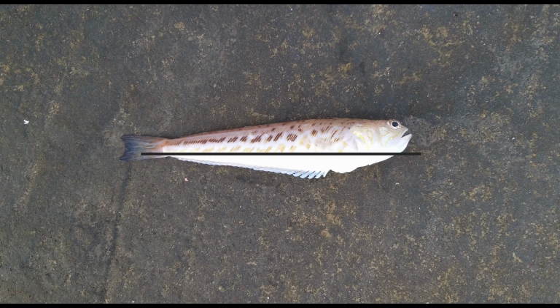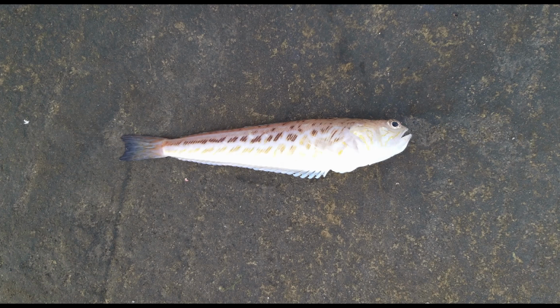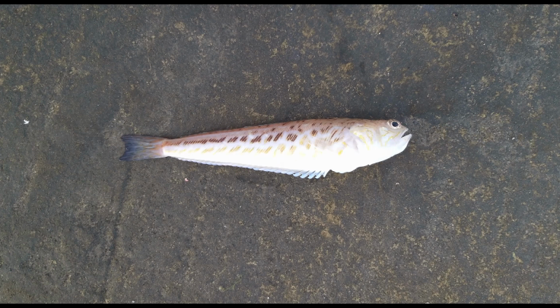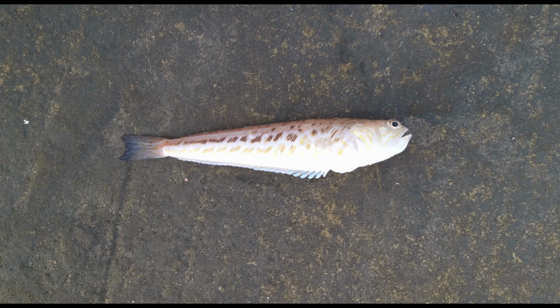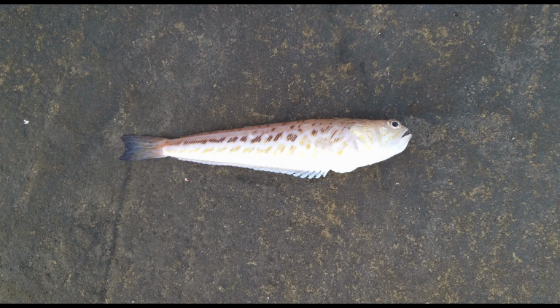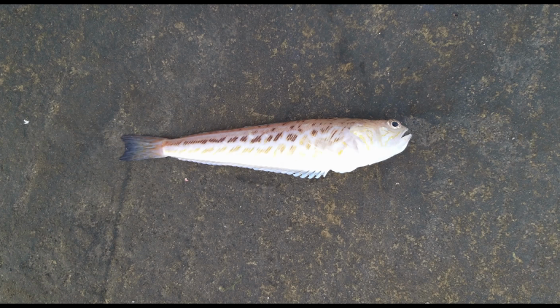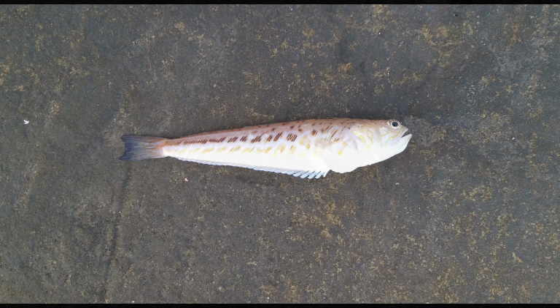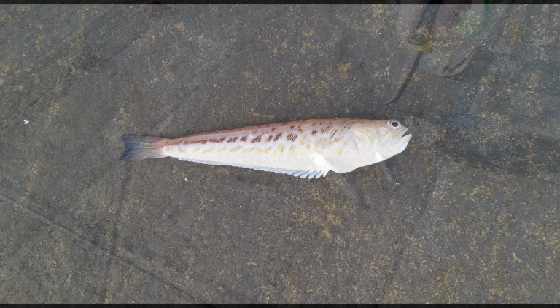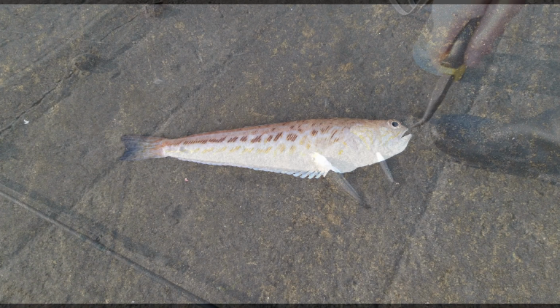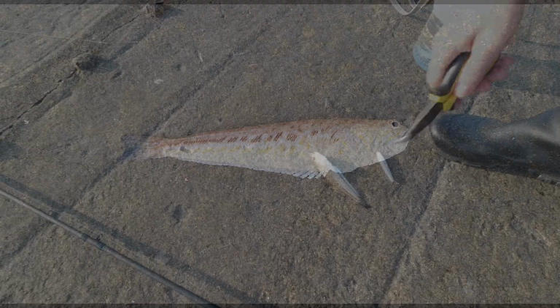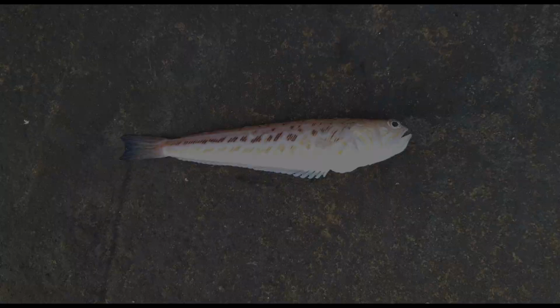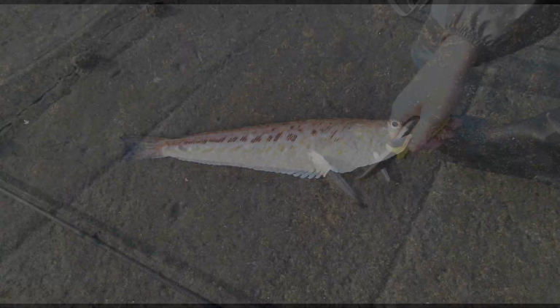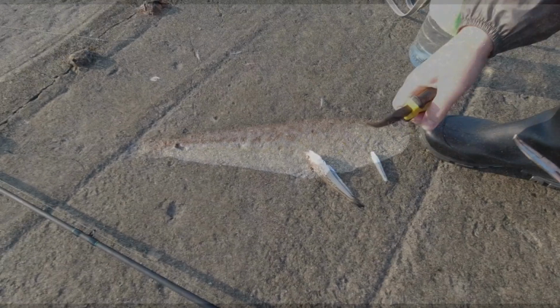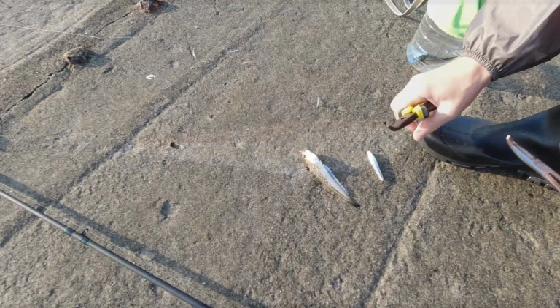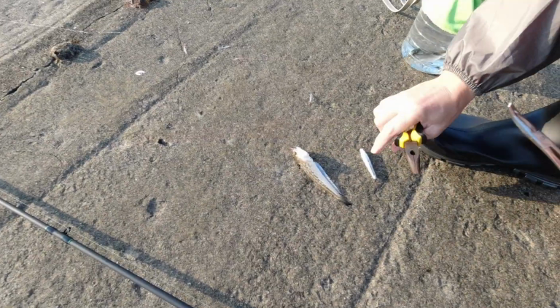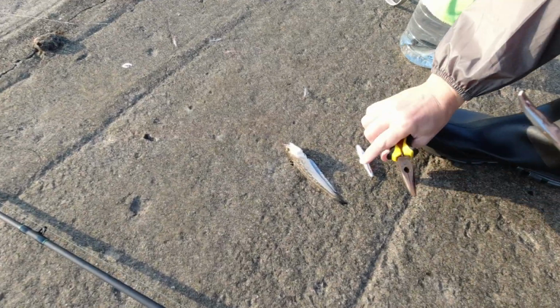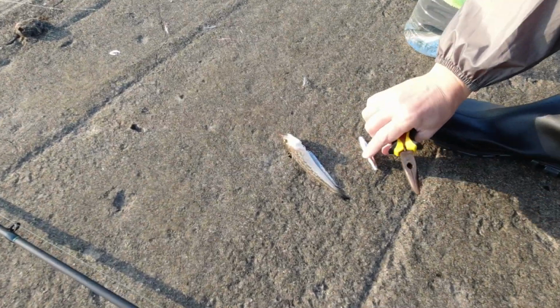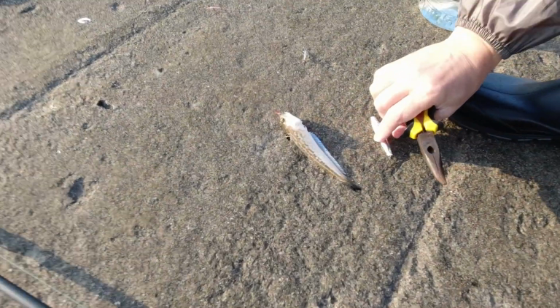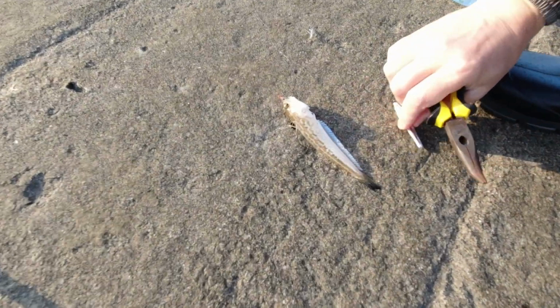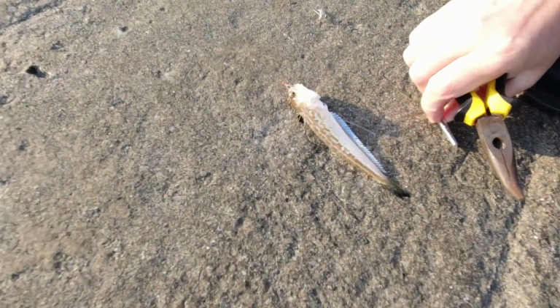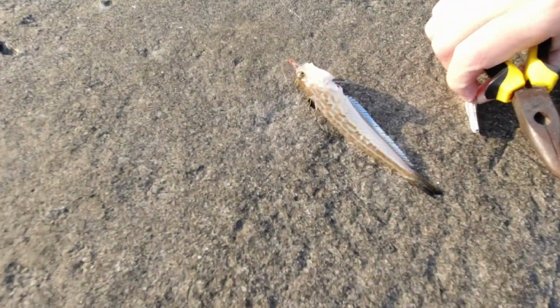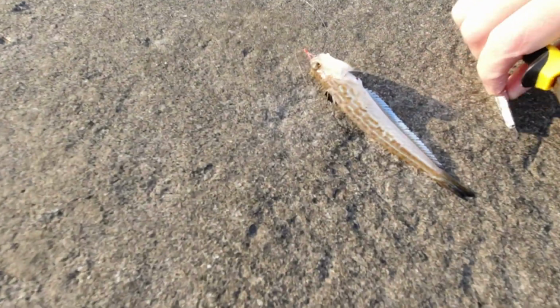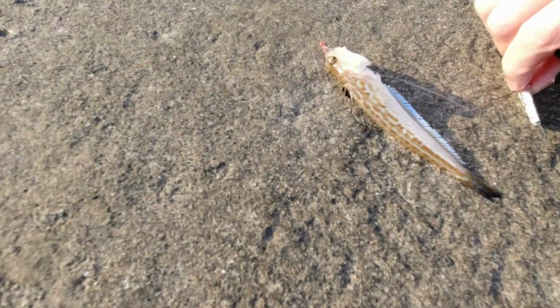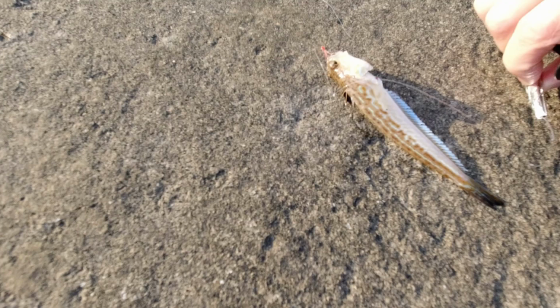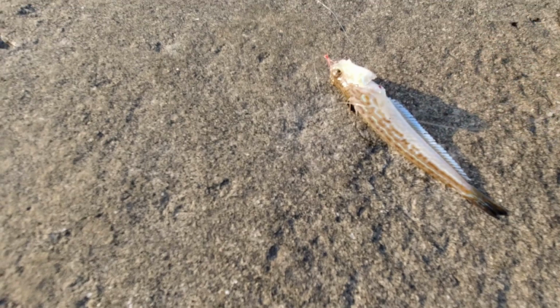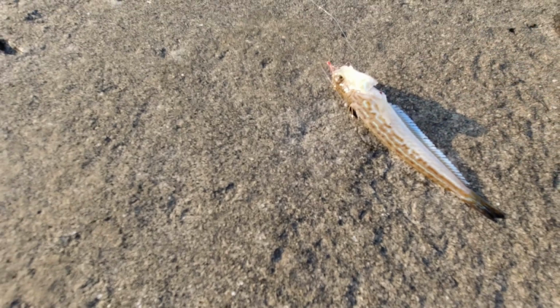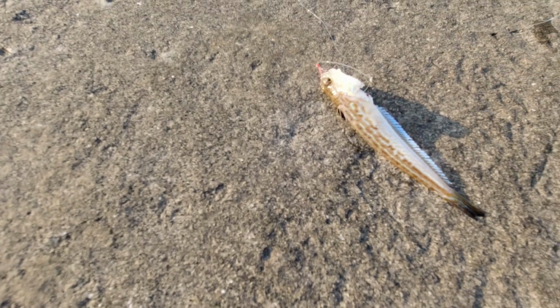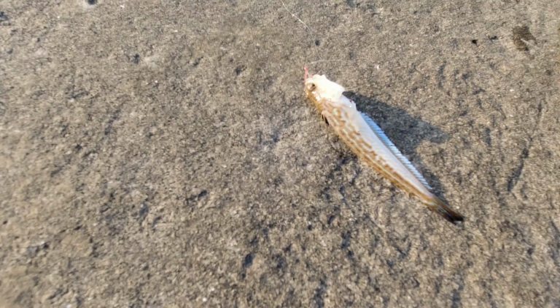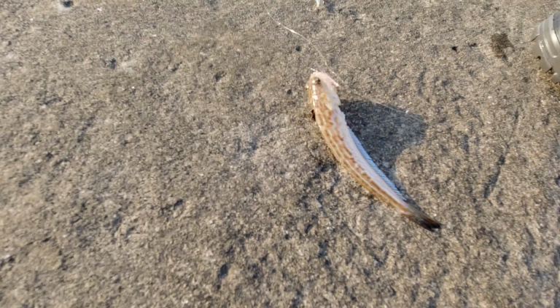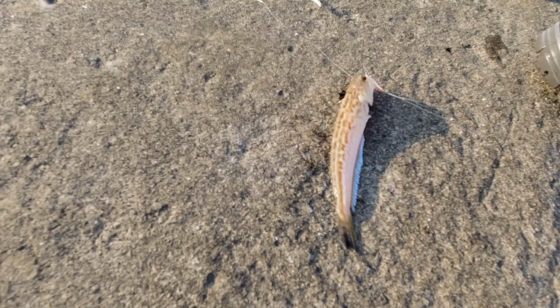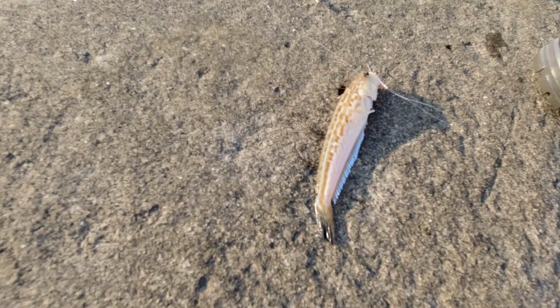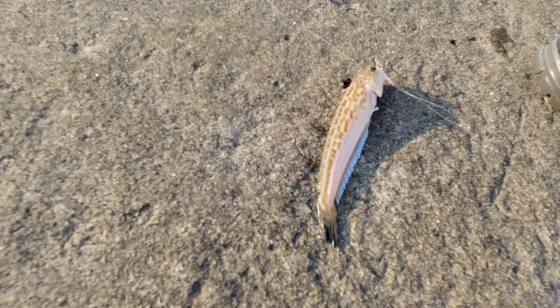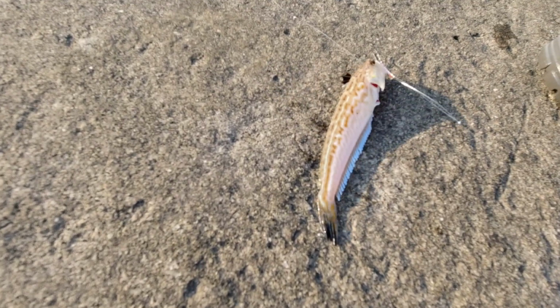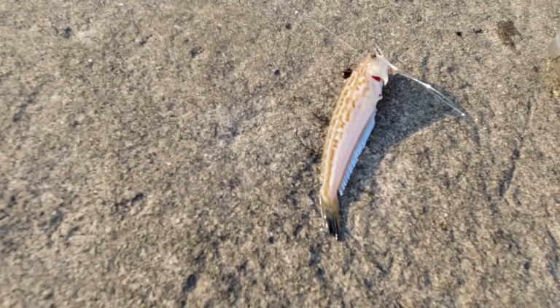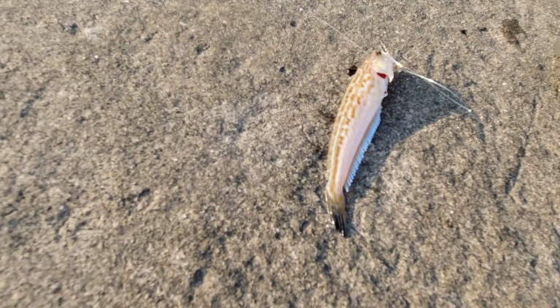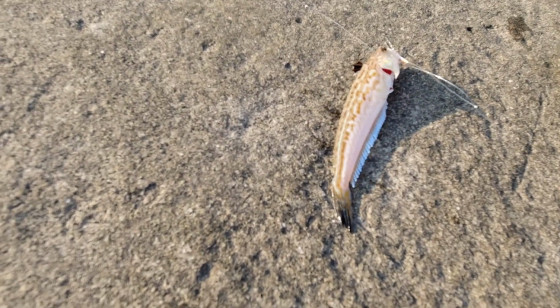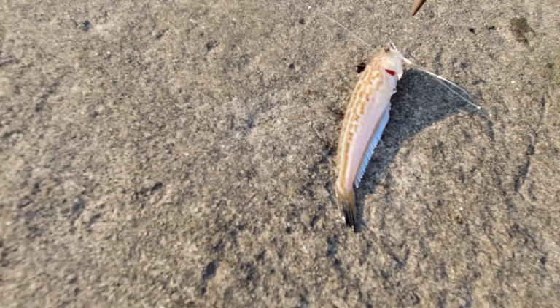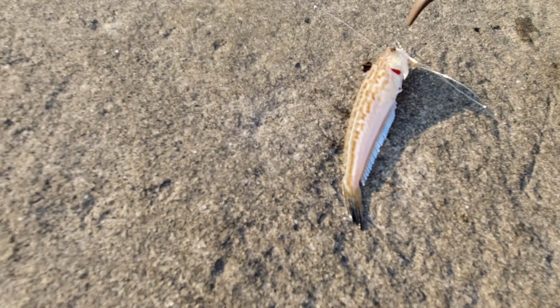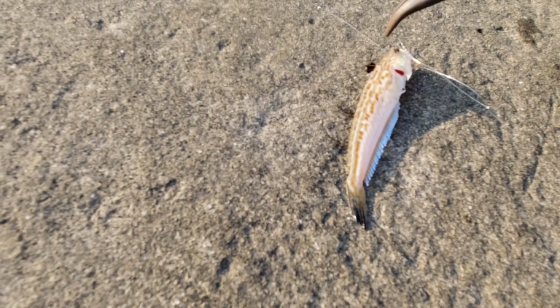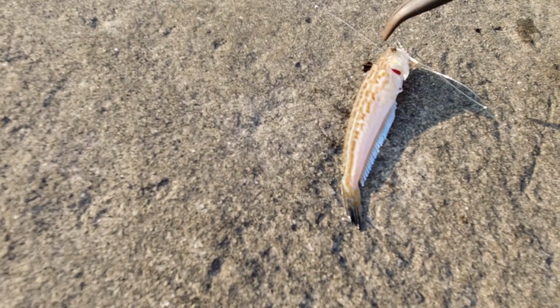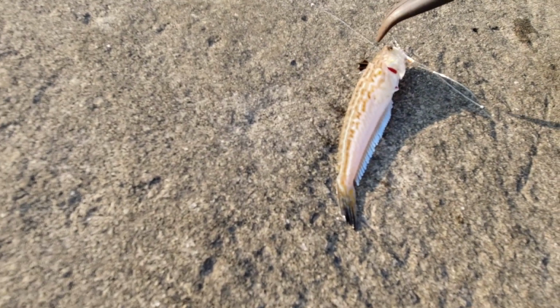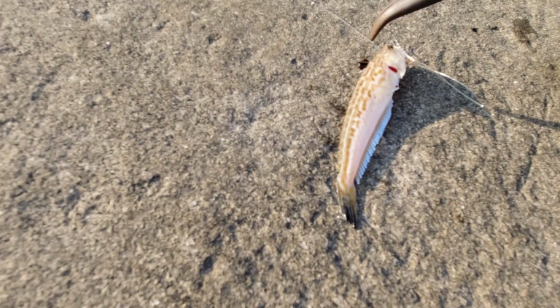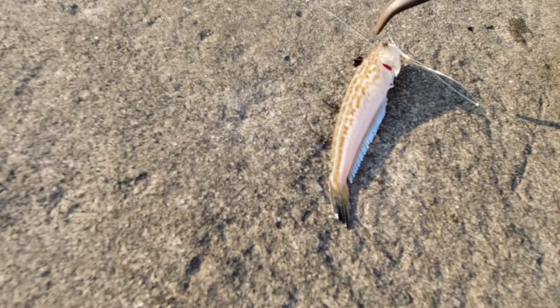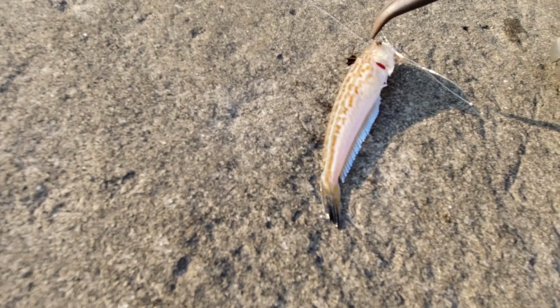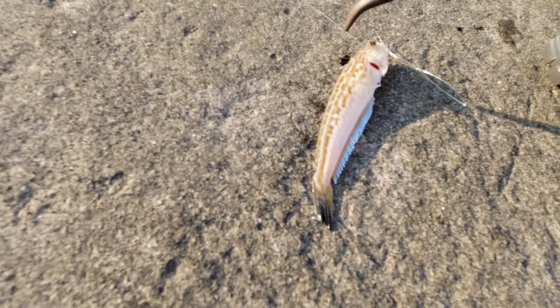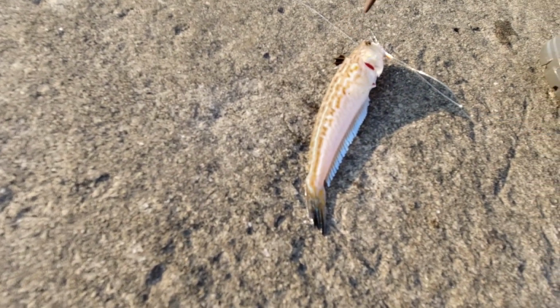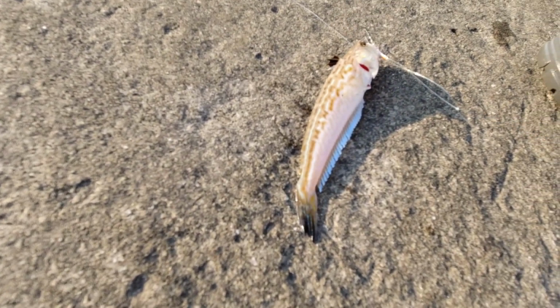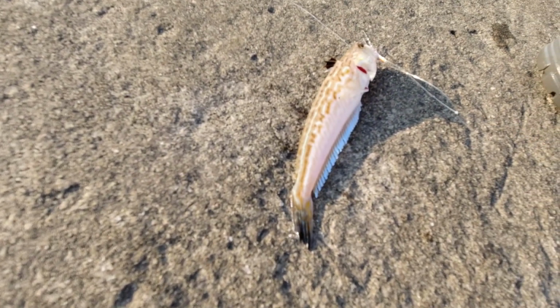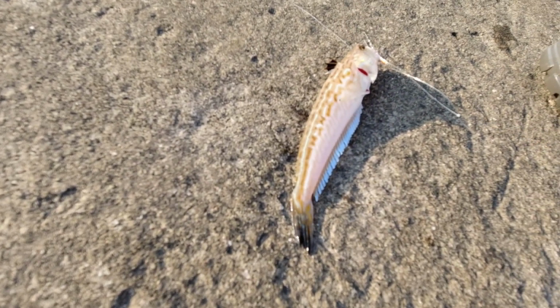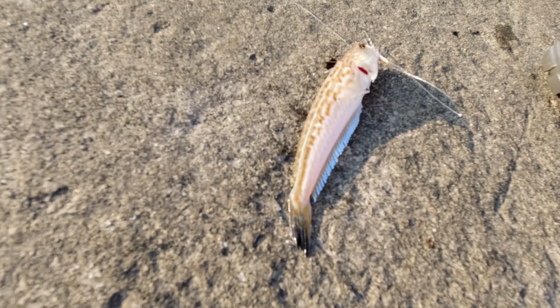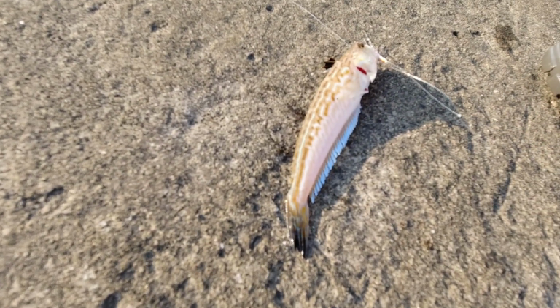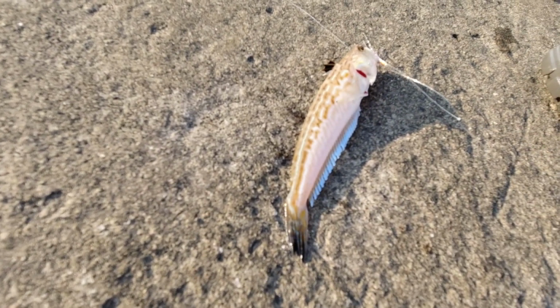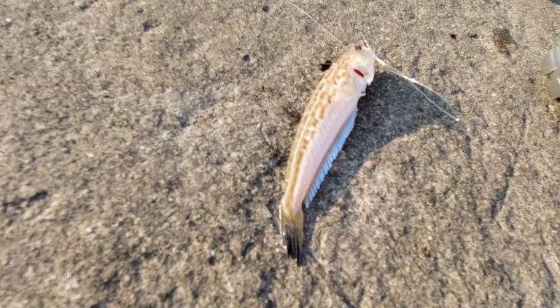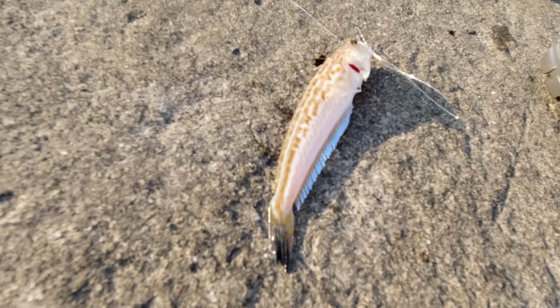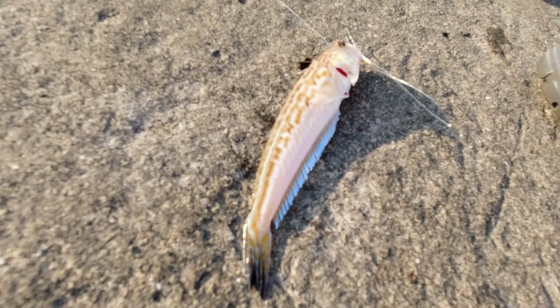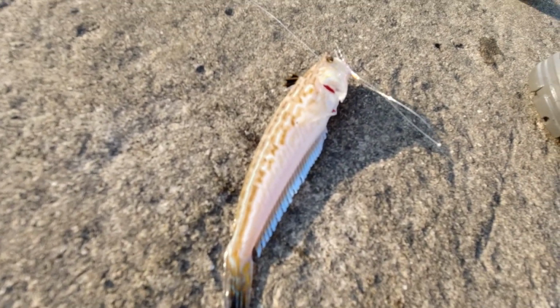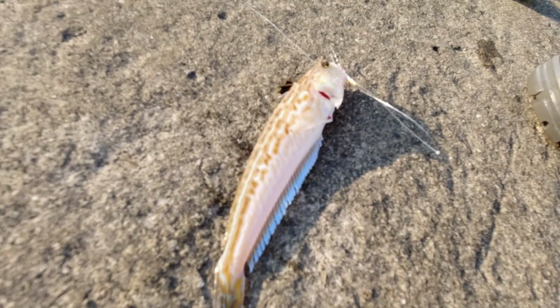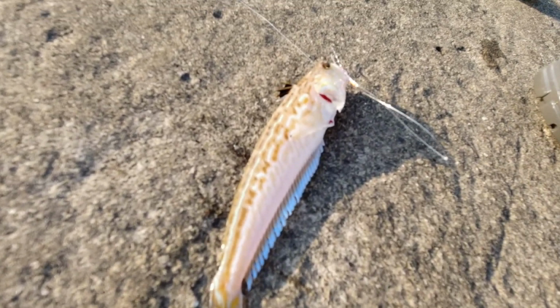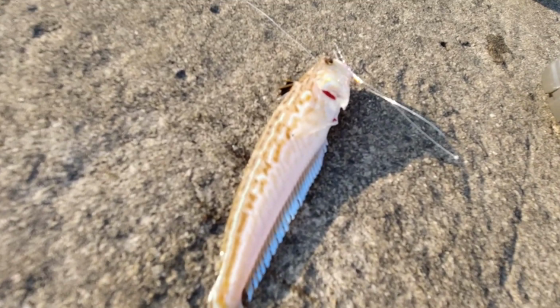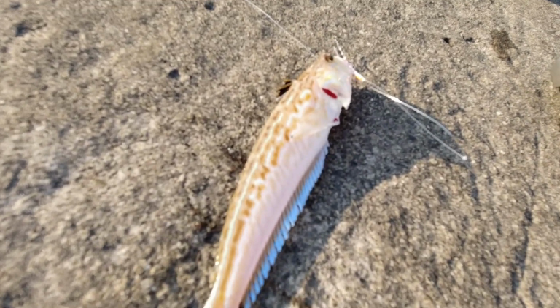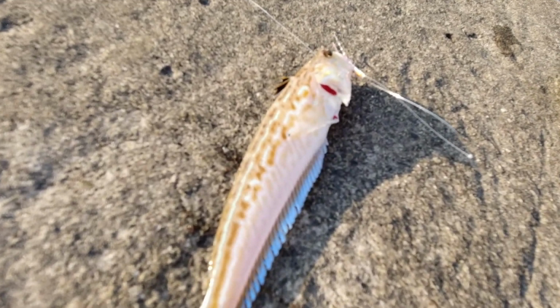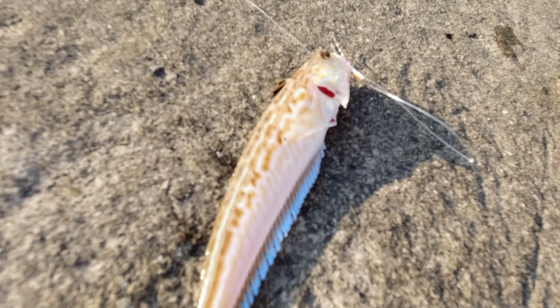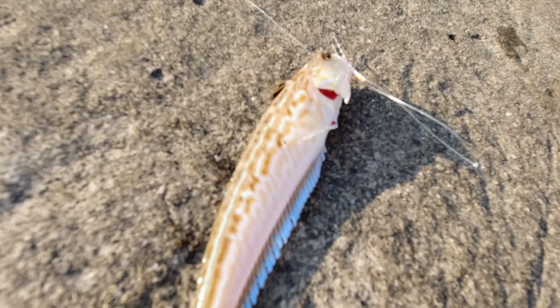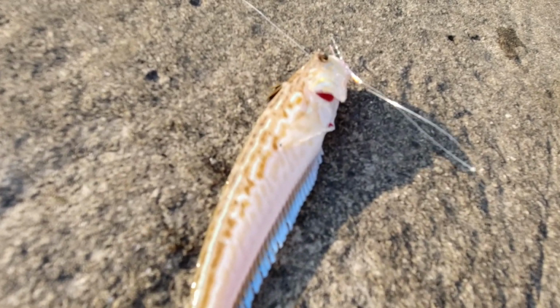Hello and welcome back to my channel. Today I will show you a small but deadly fish that you can meet in the Black and Mediterranean Seas.